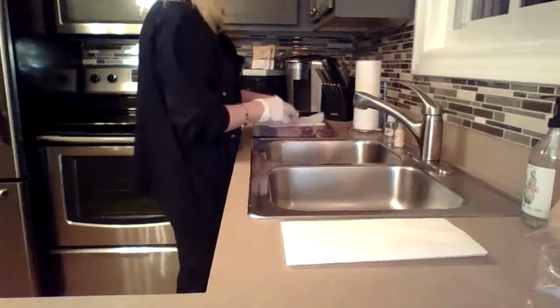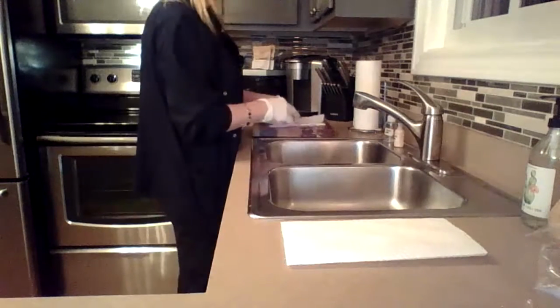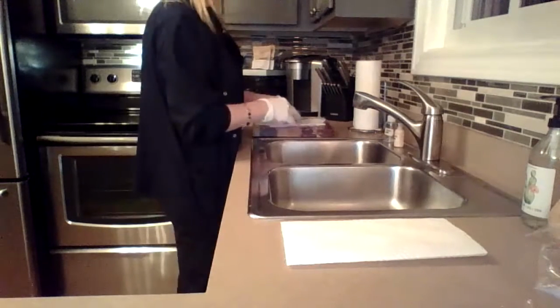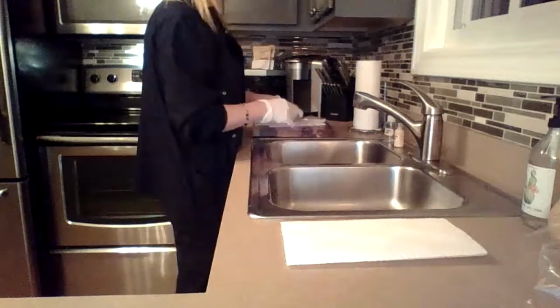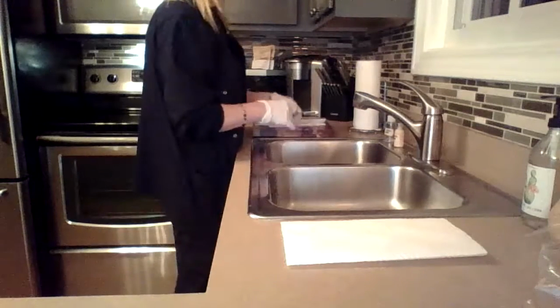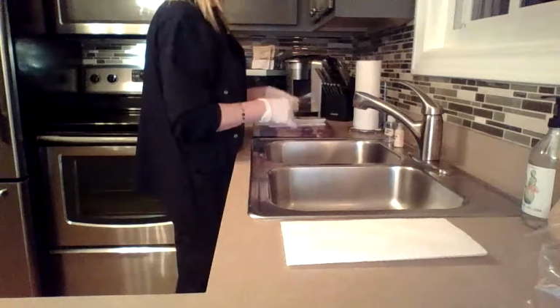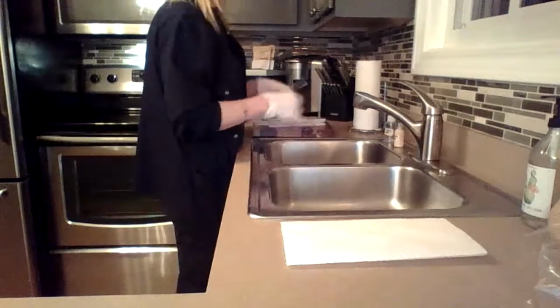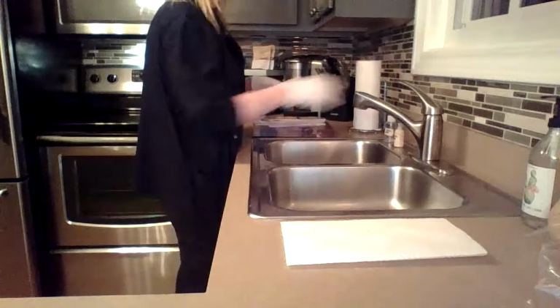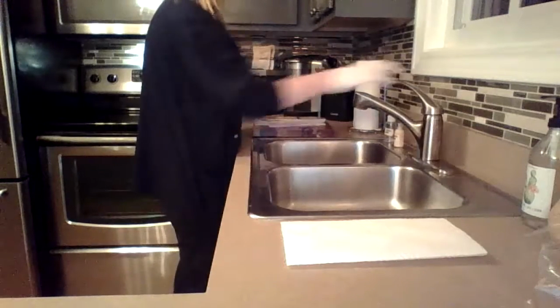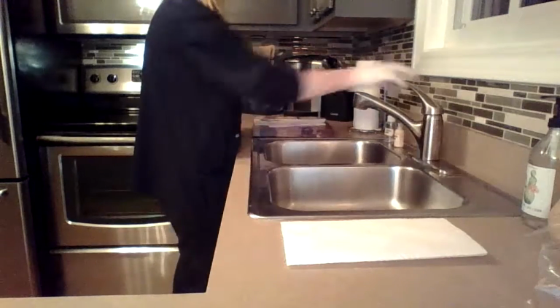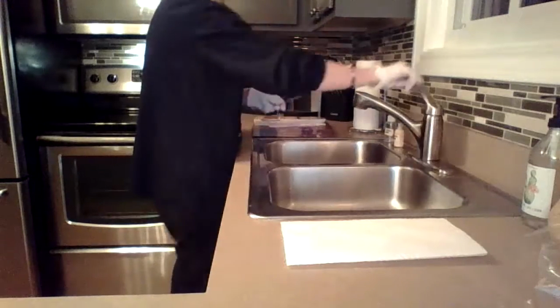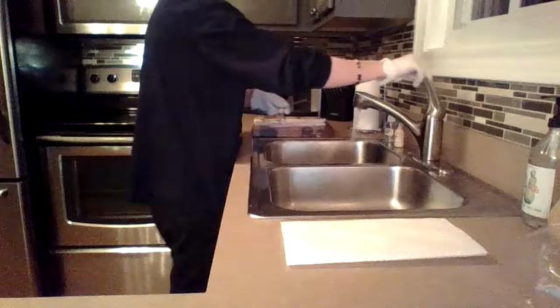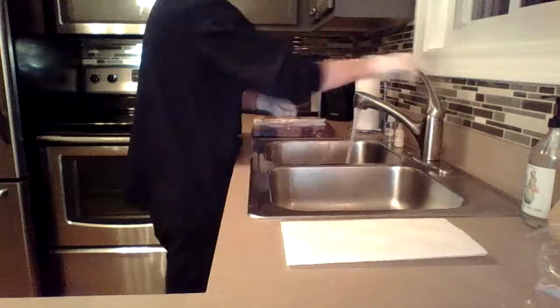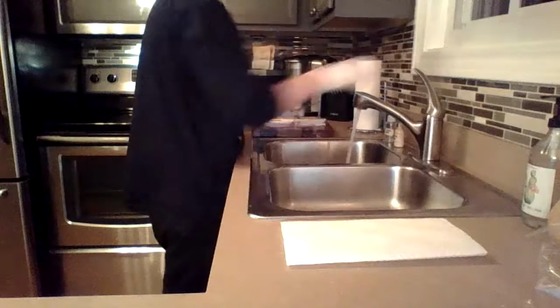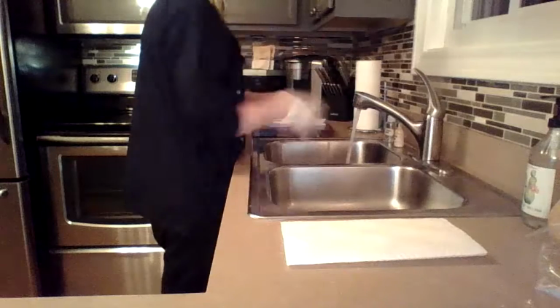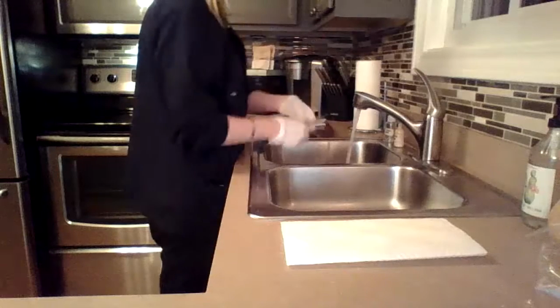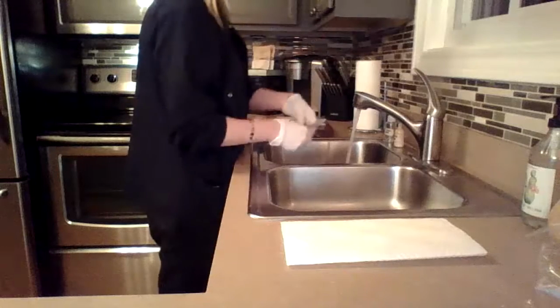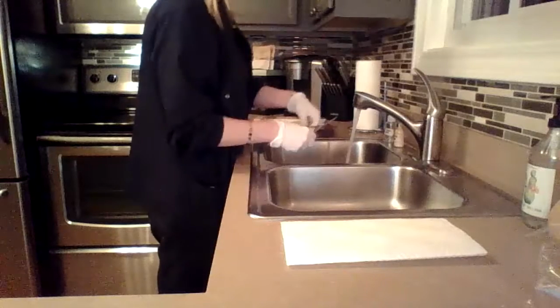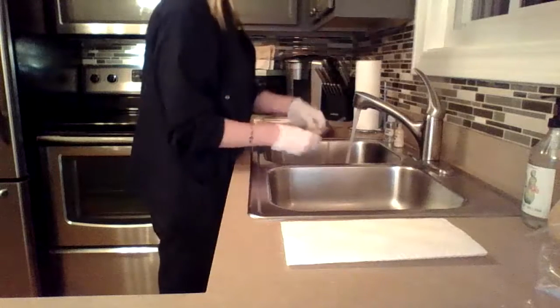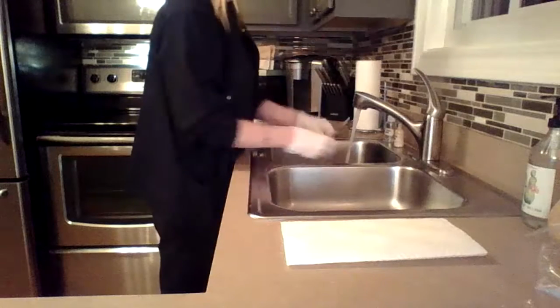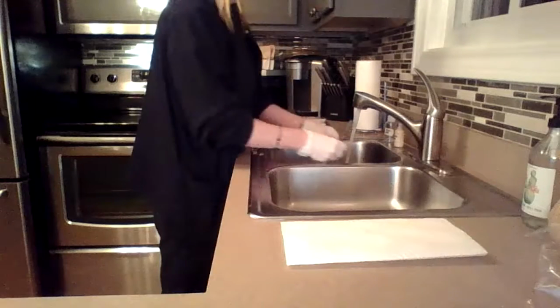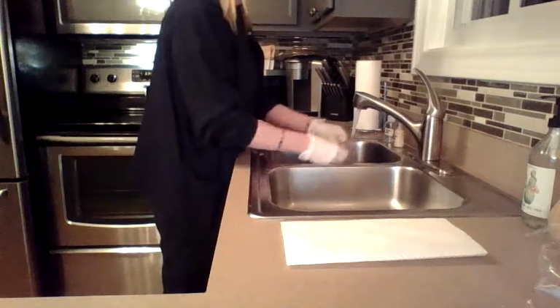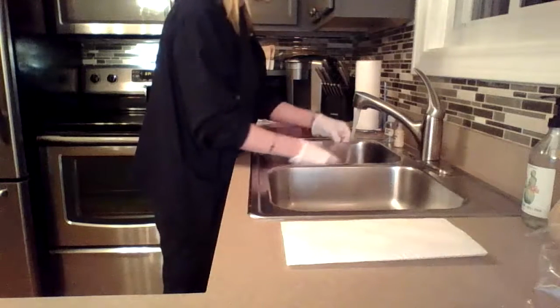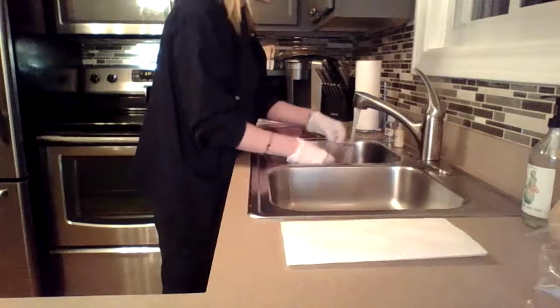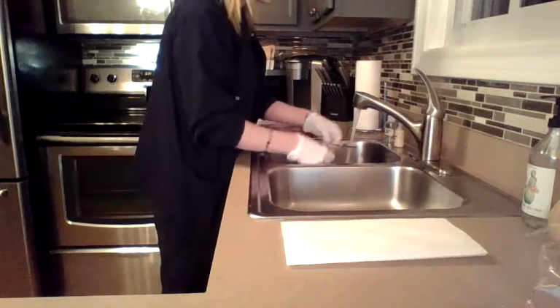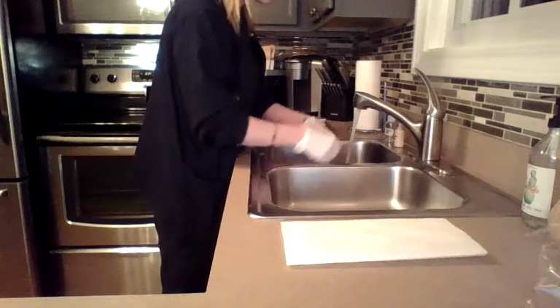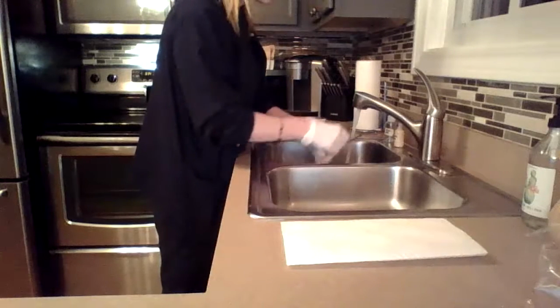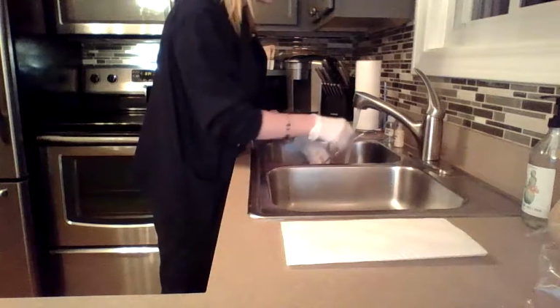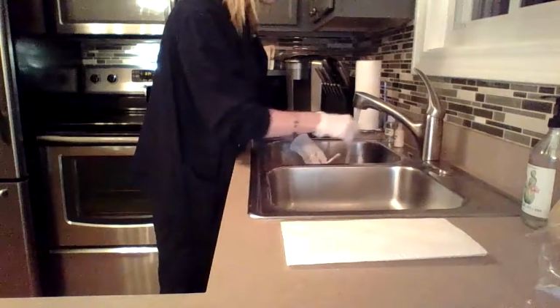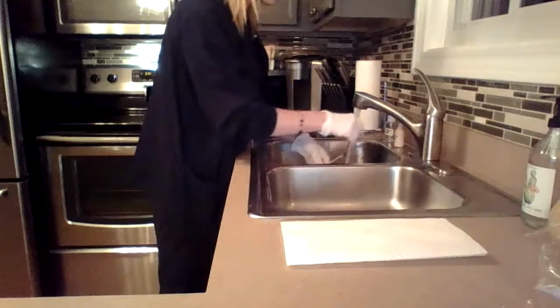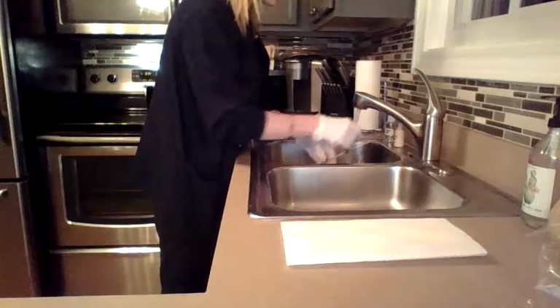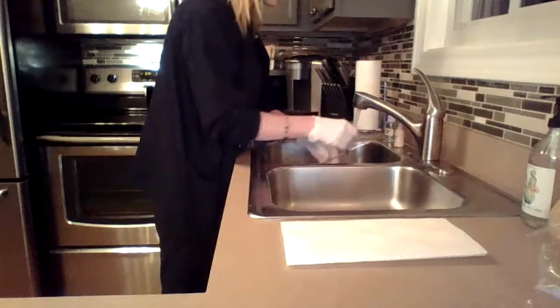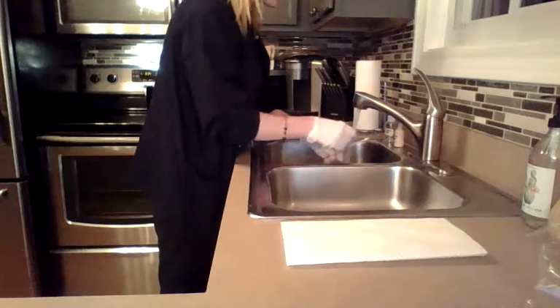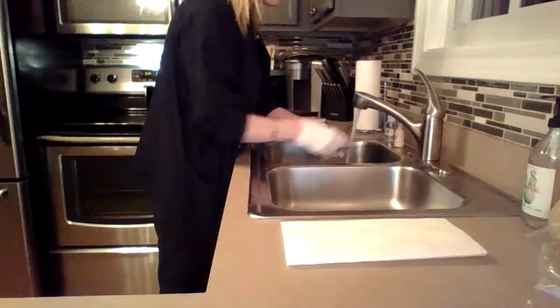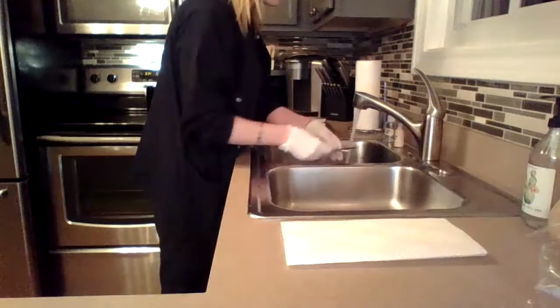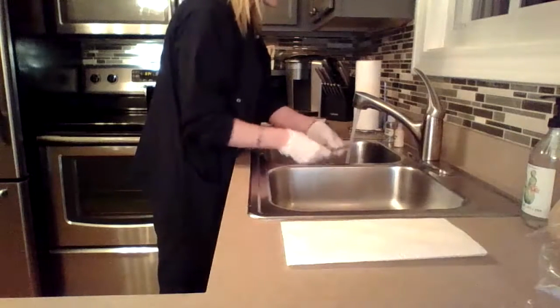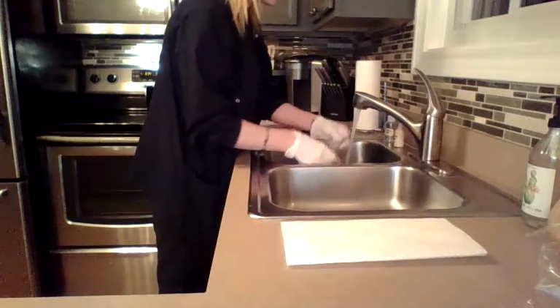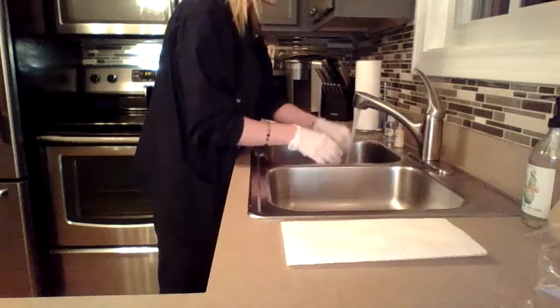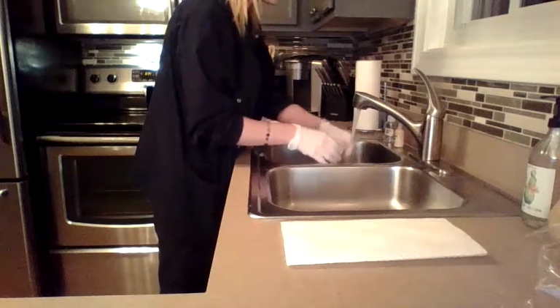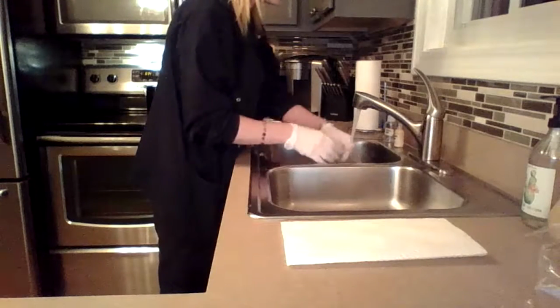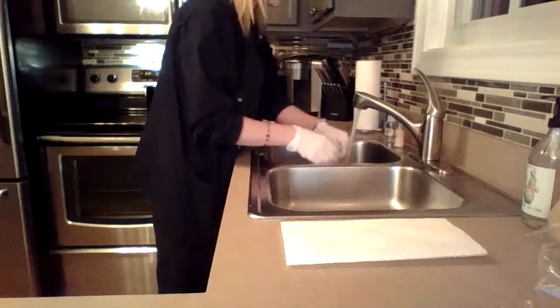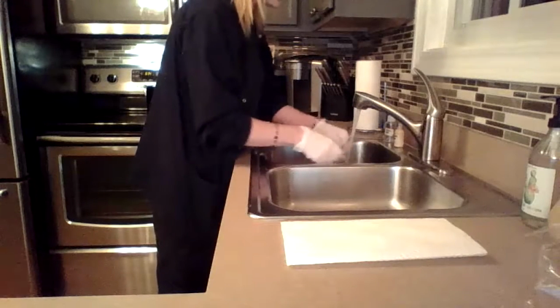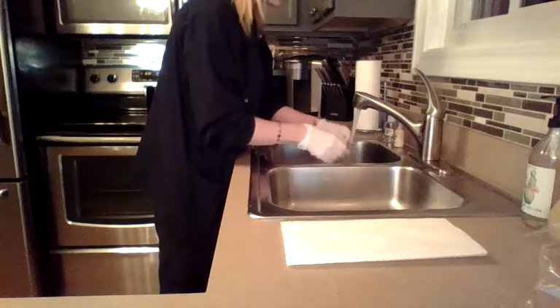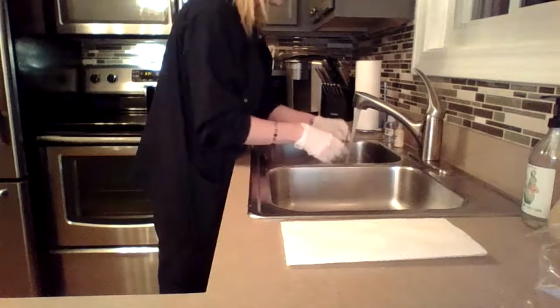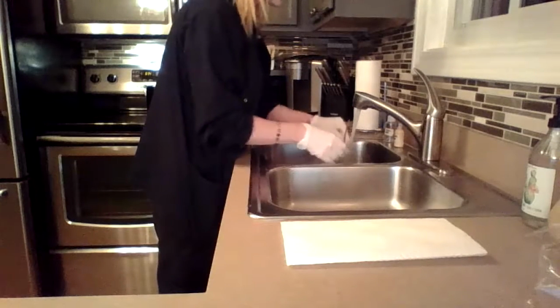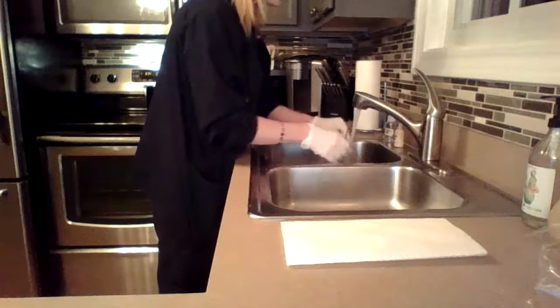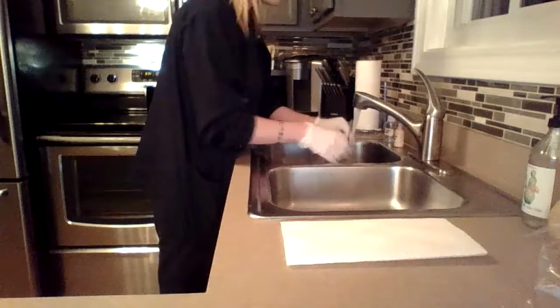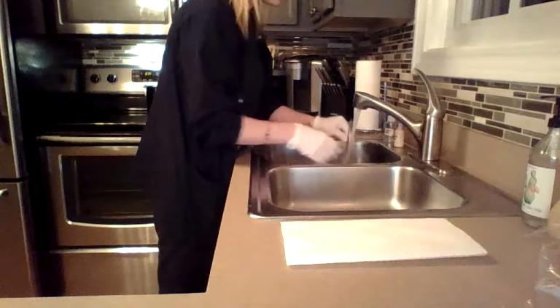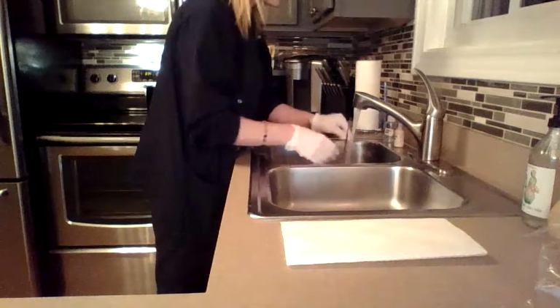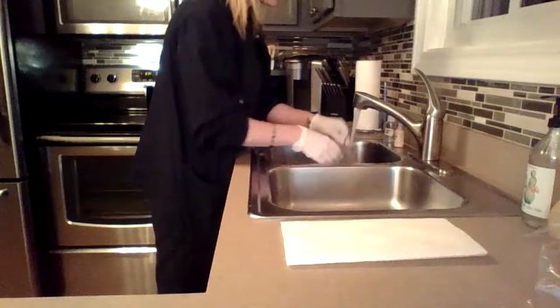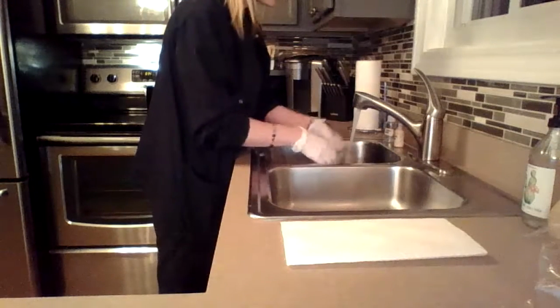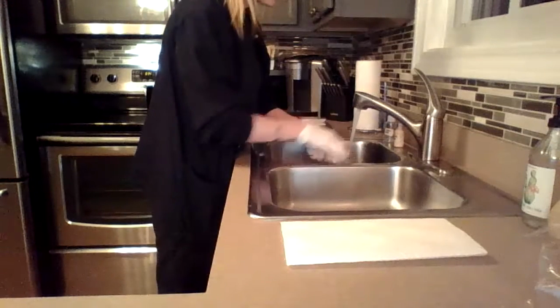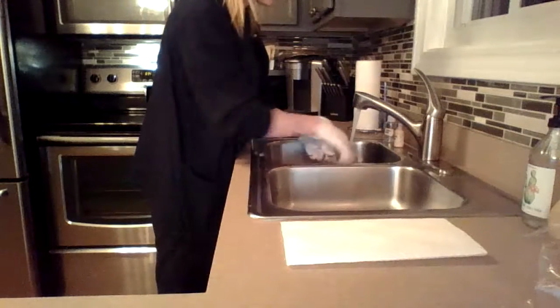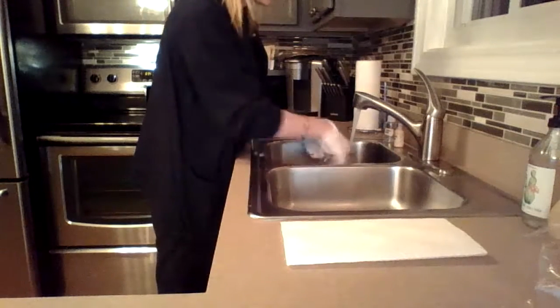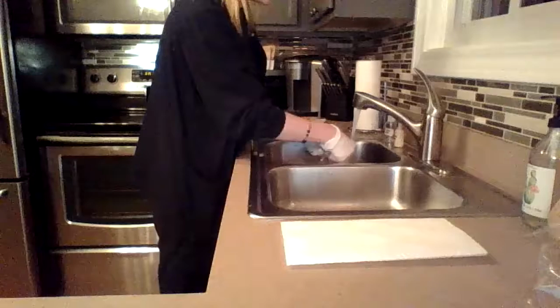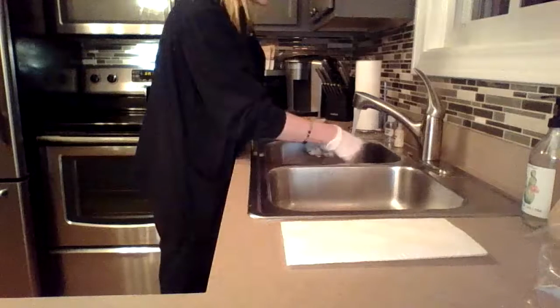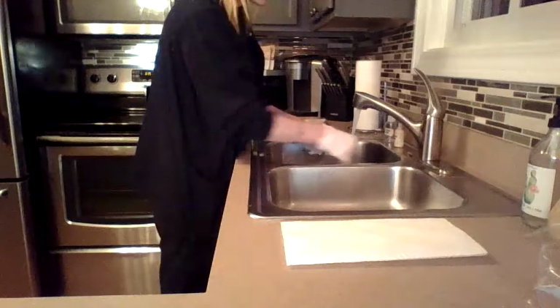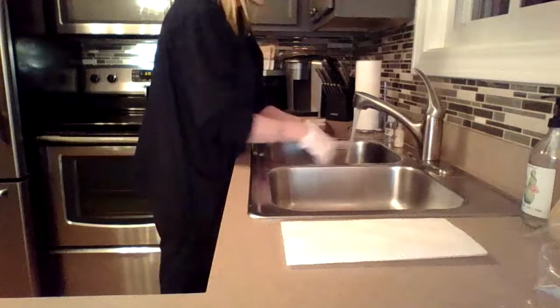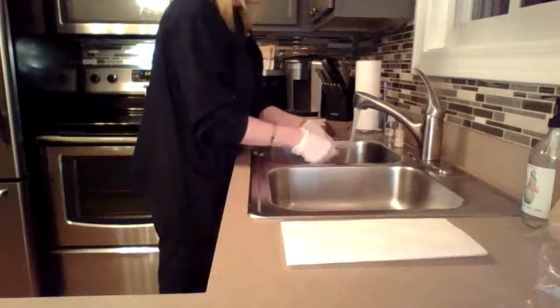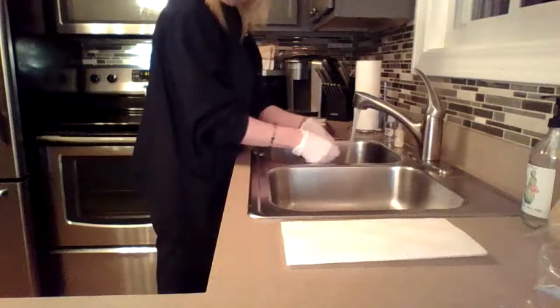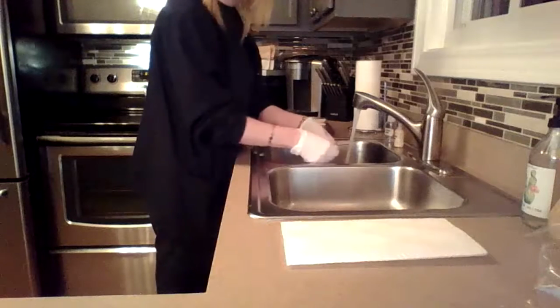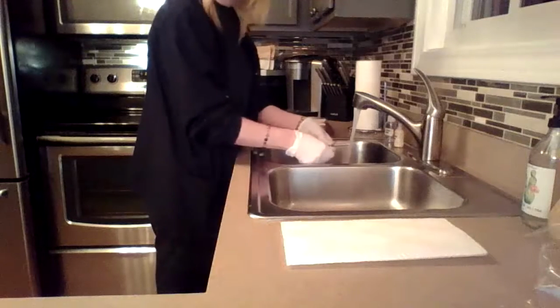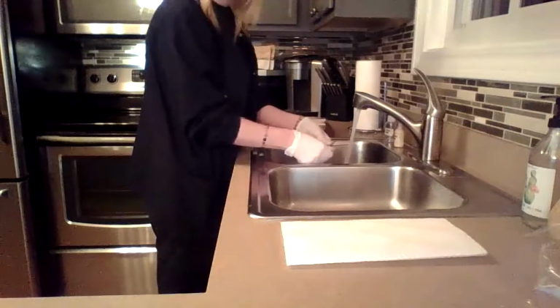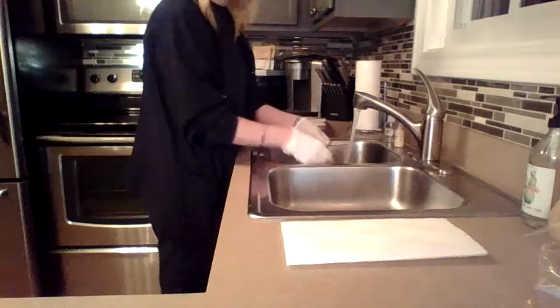What I'm going to start off by doing is rinsing each one of these instruments as thoroughly as I can ahead of time.